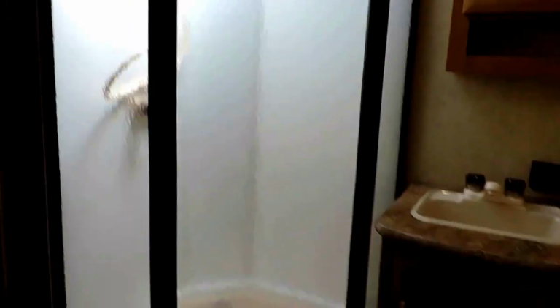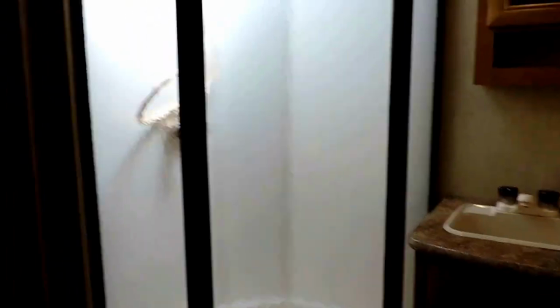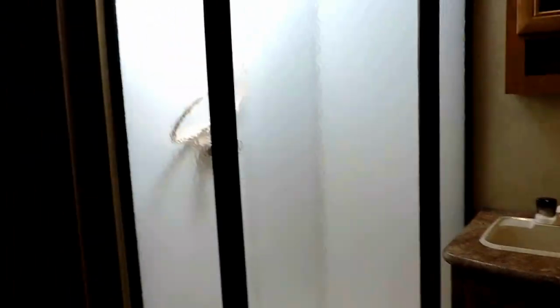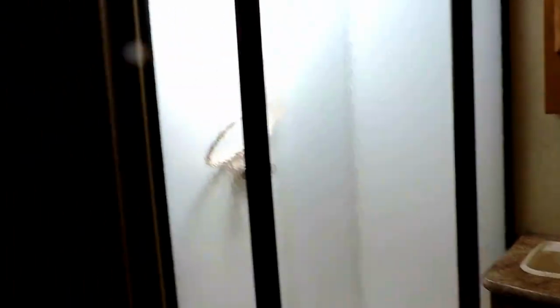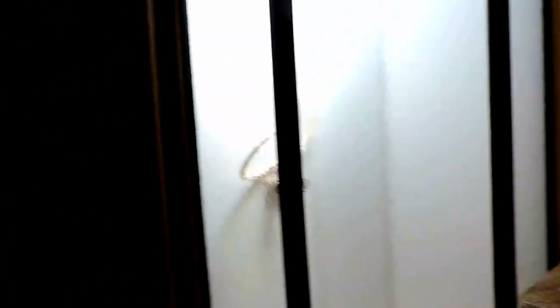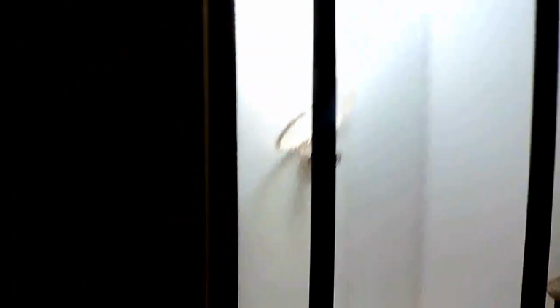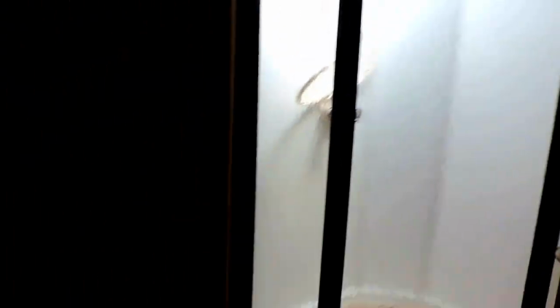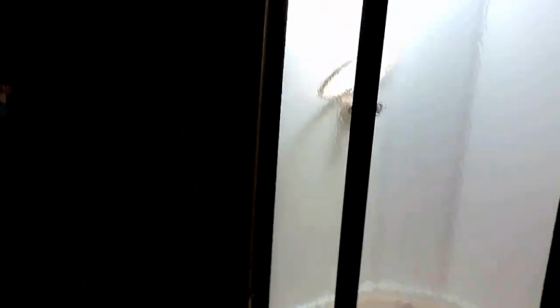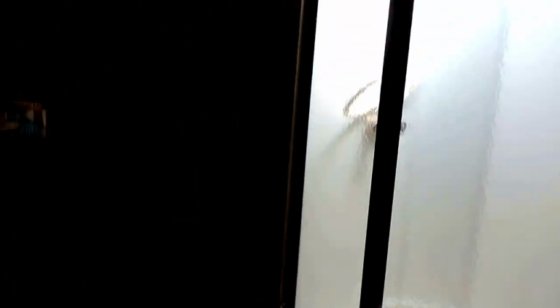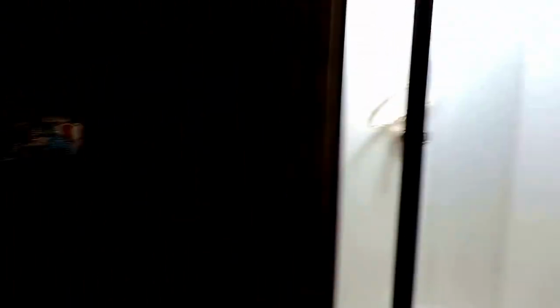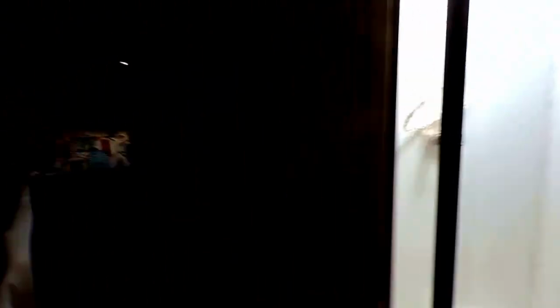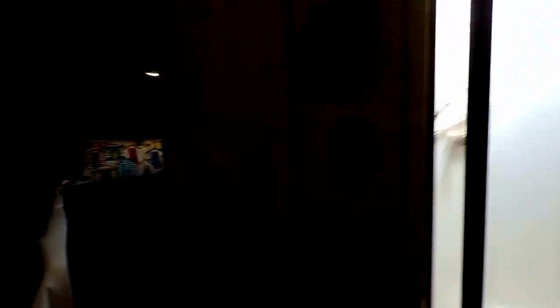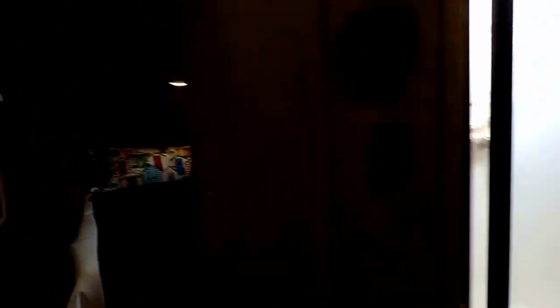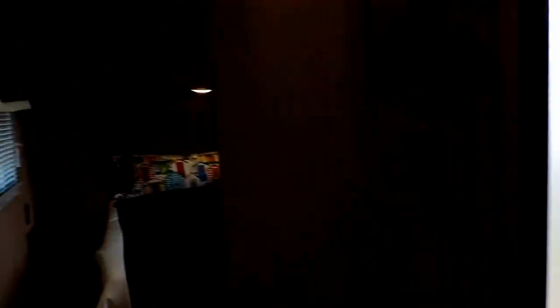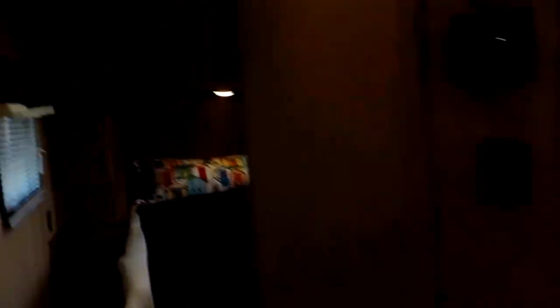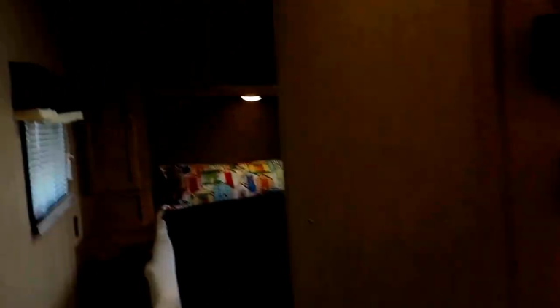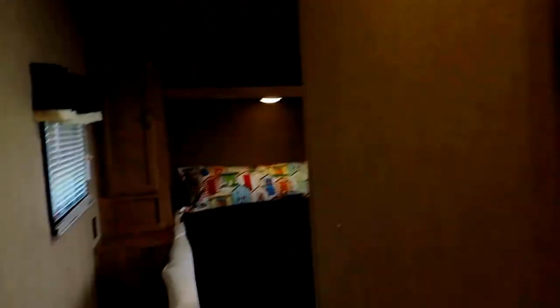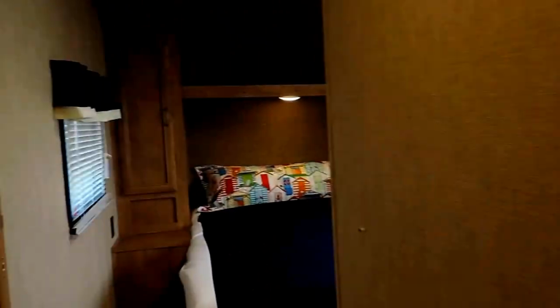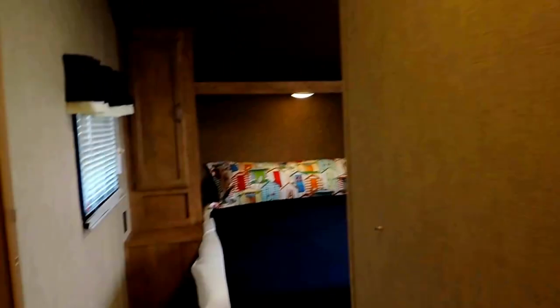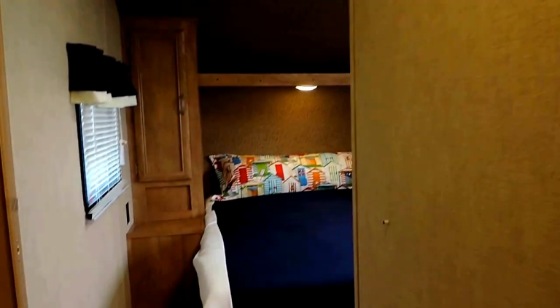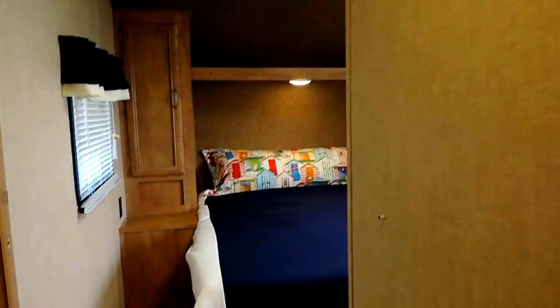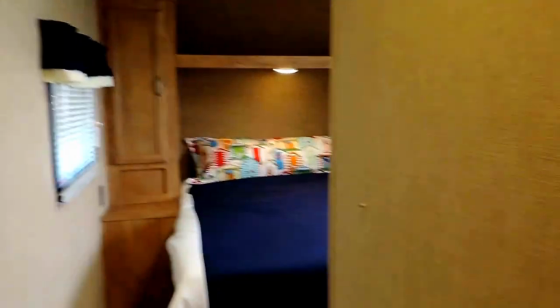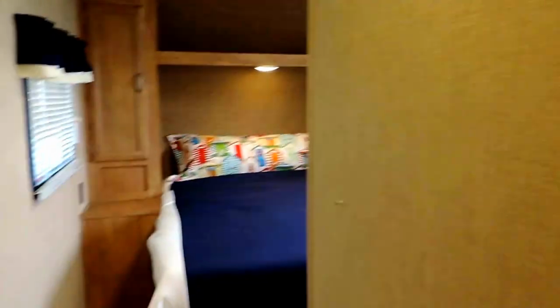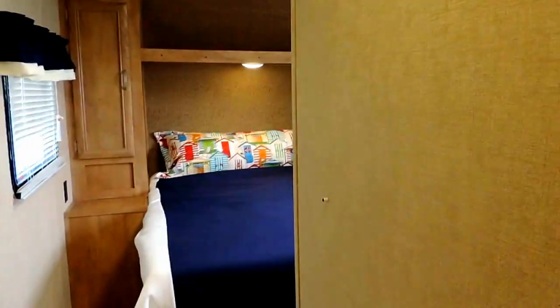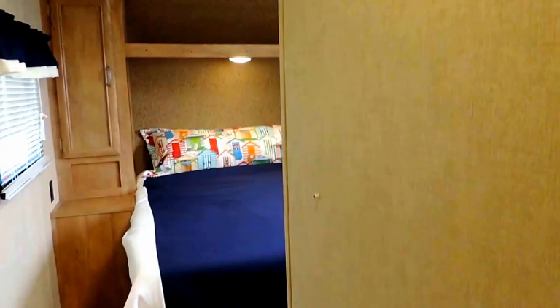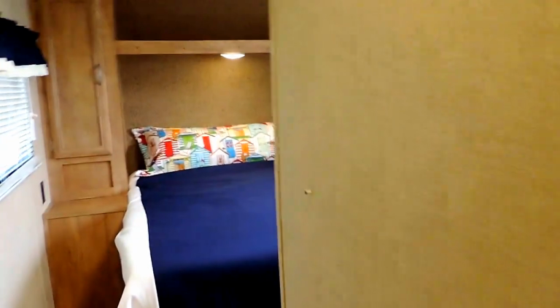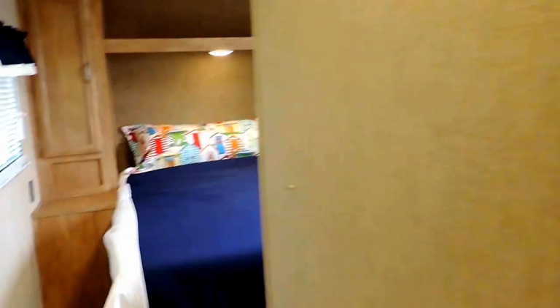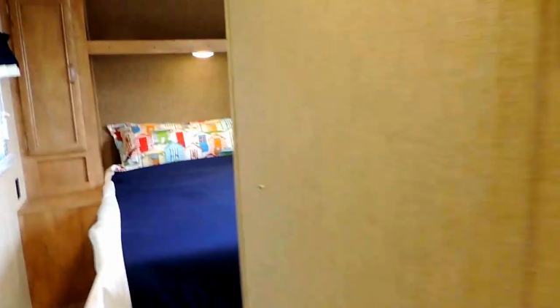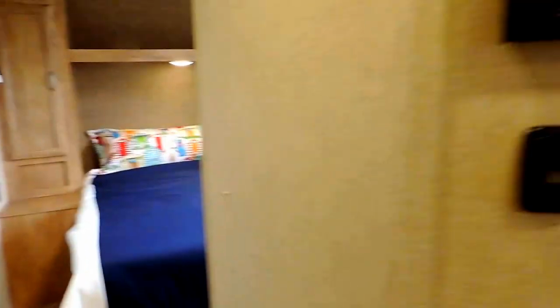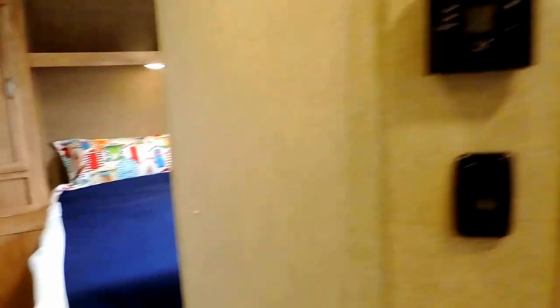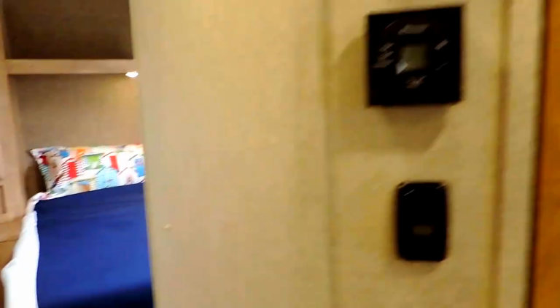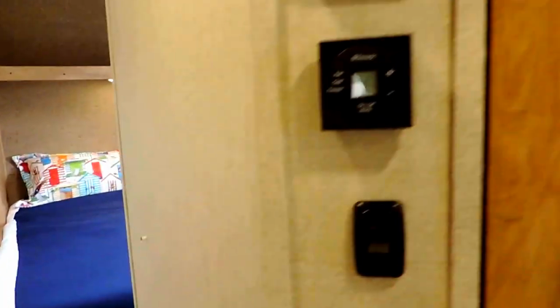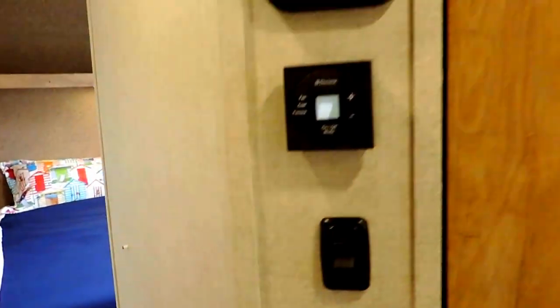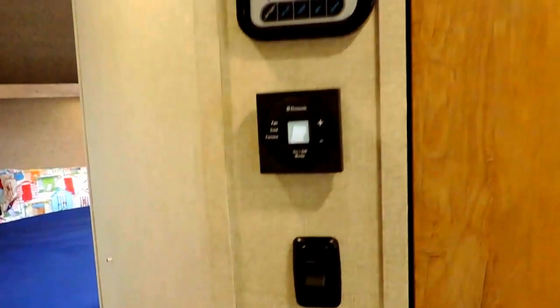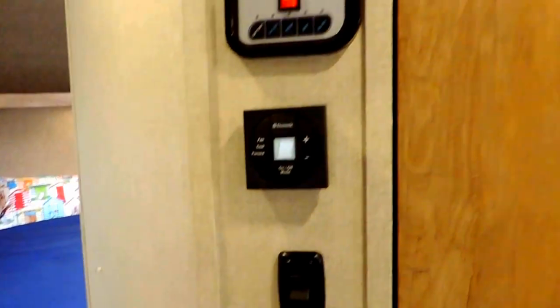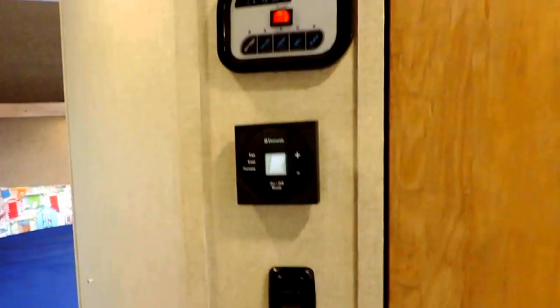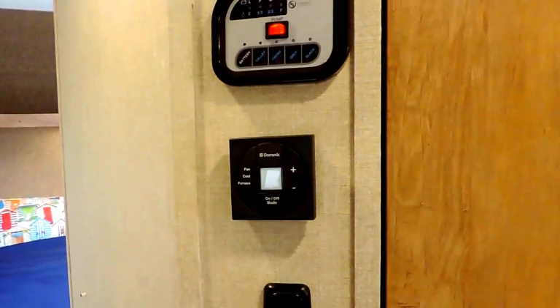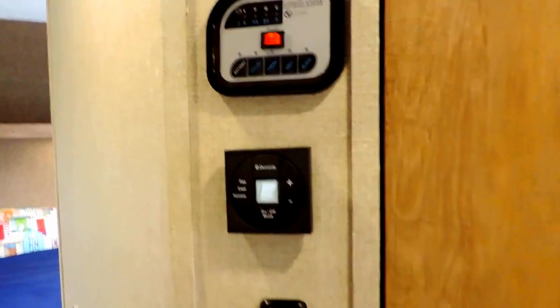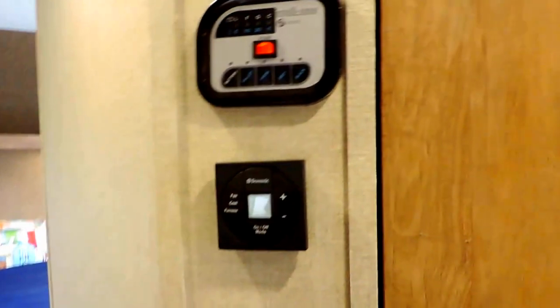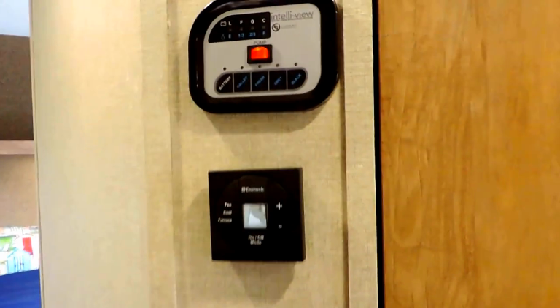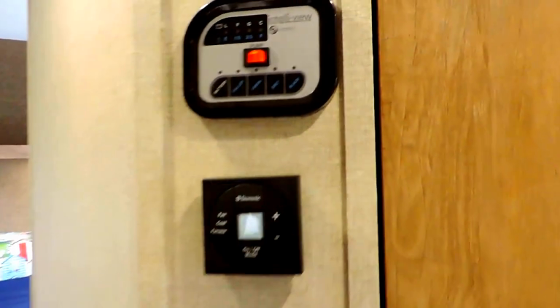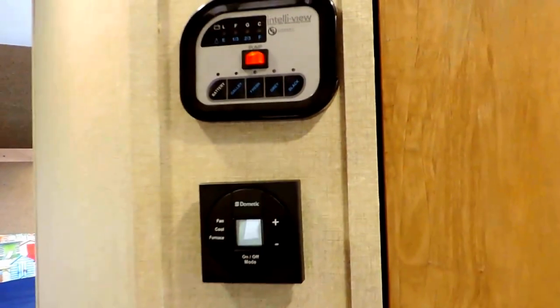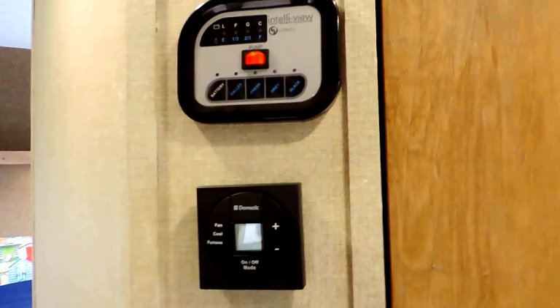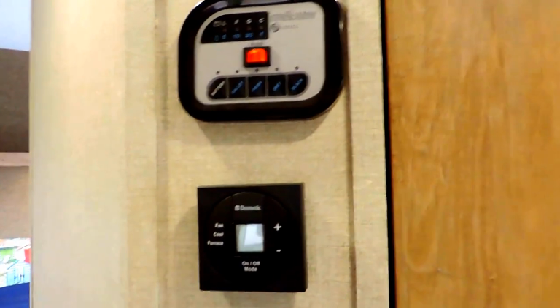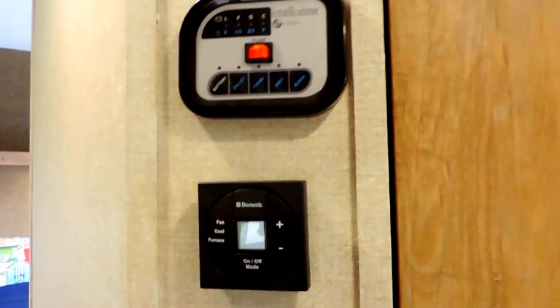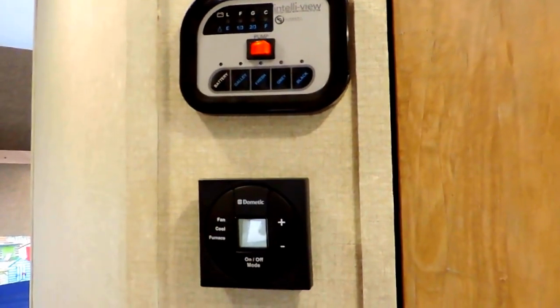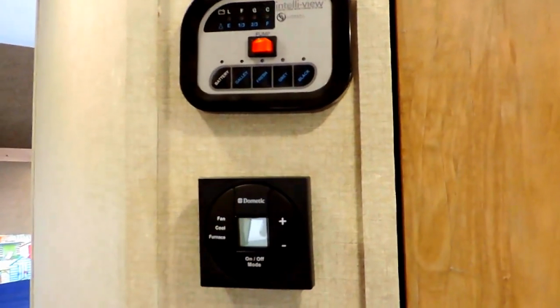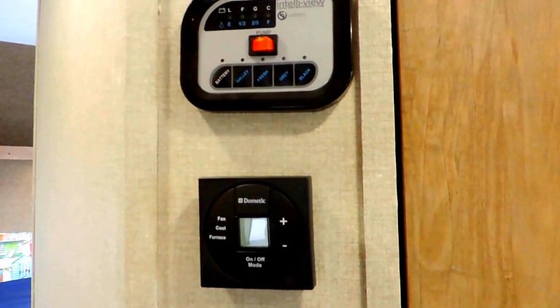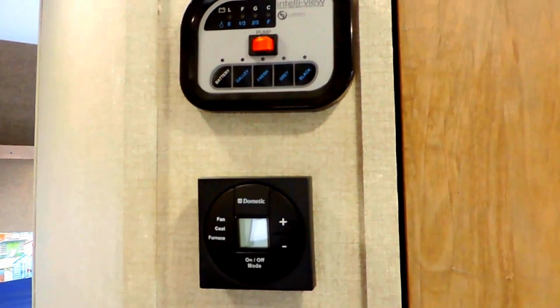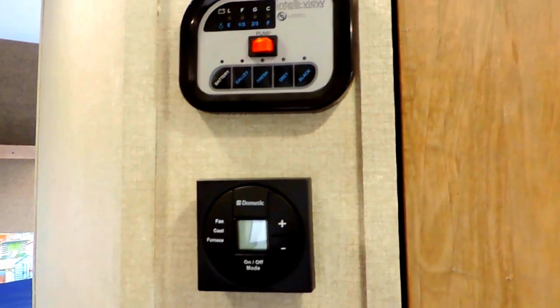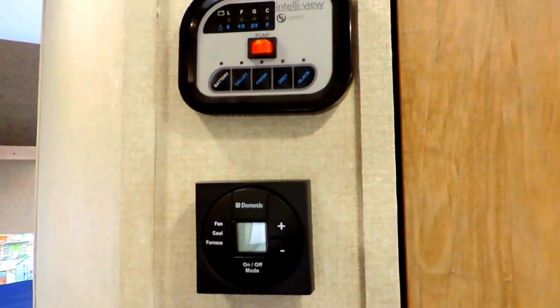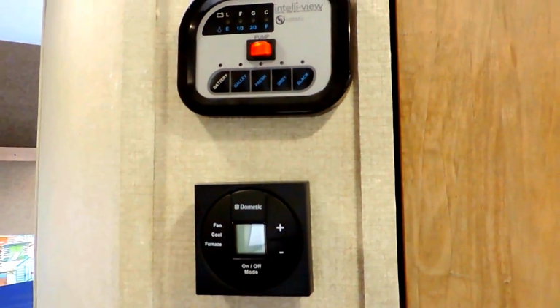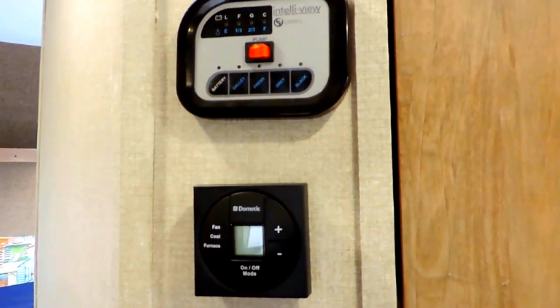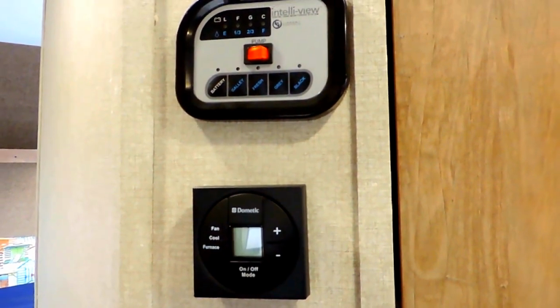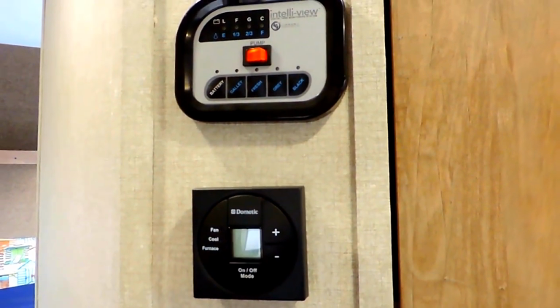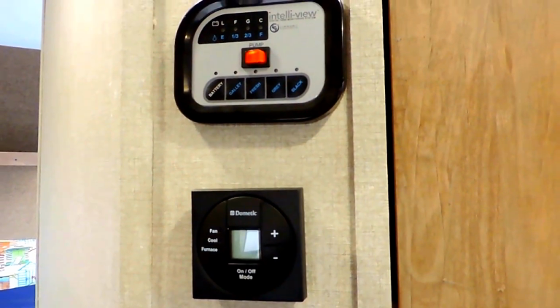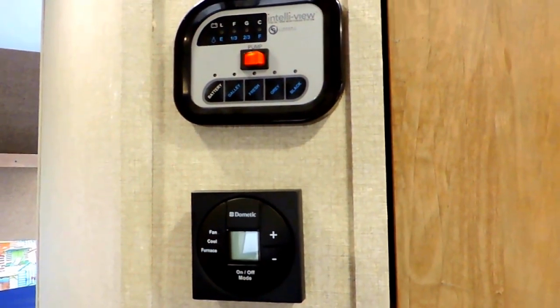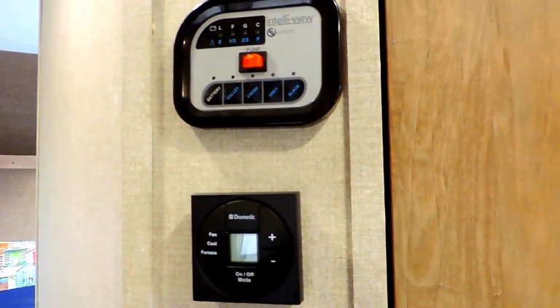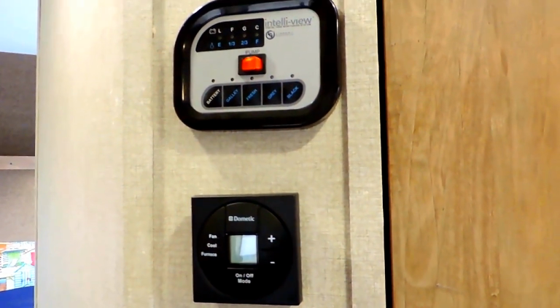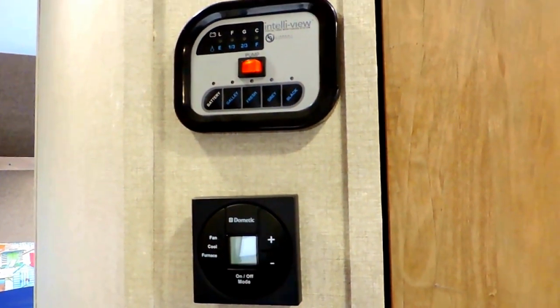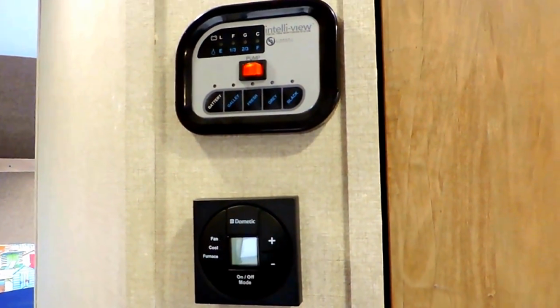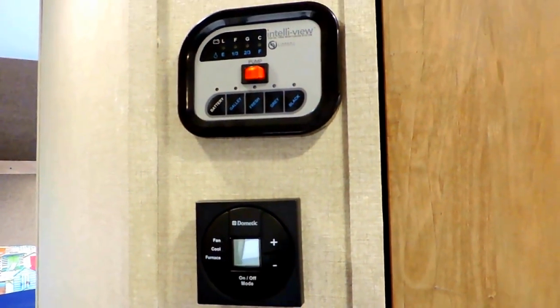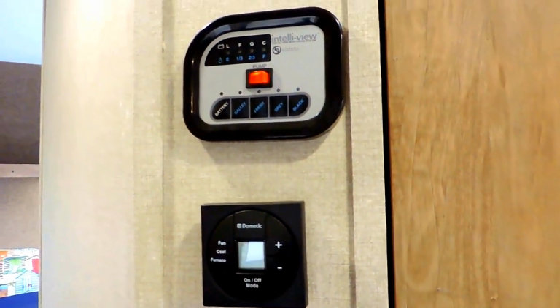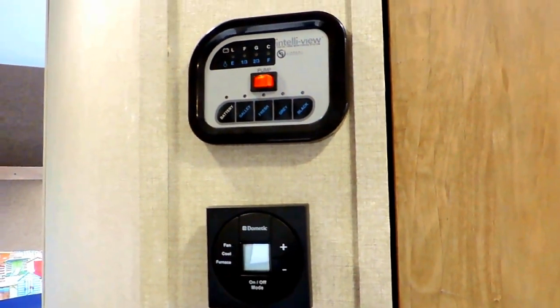All LED lights inside and out, and it's got a digital thermostat to run your AC and furnace.